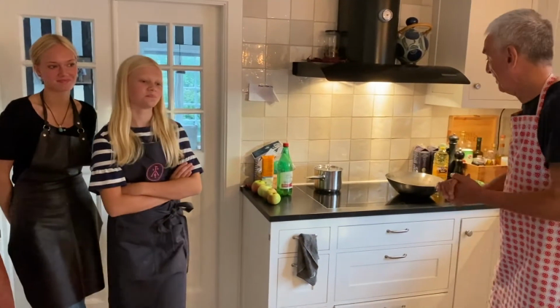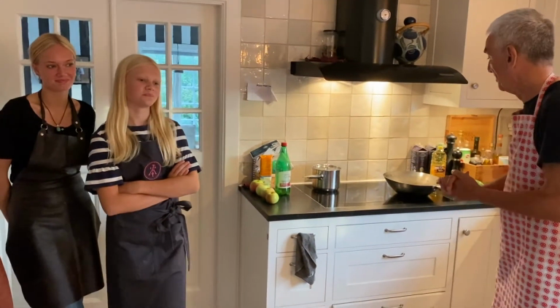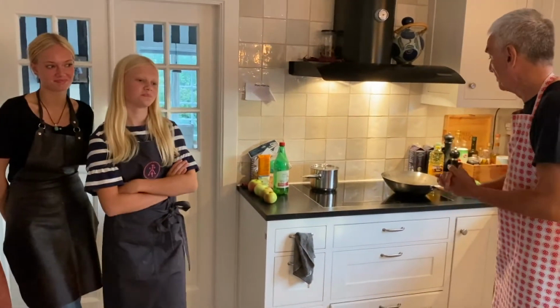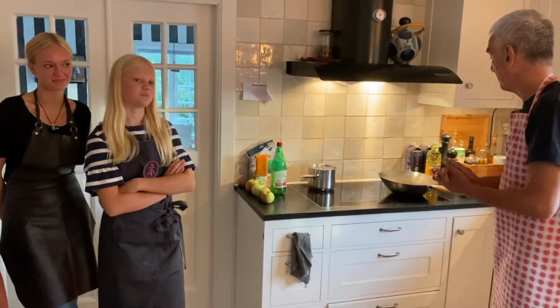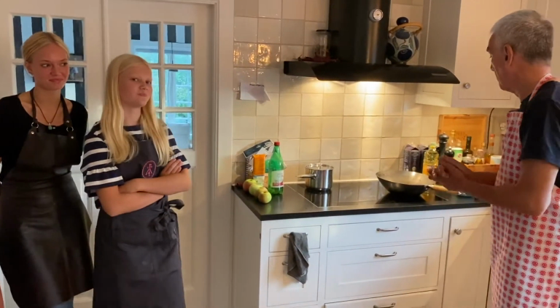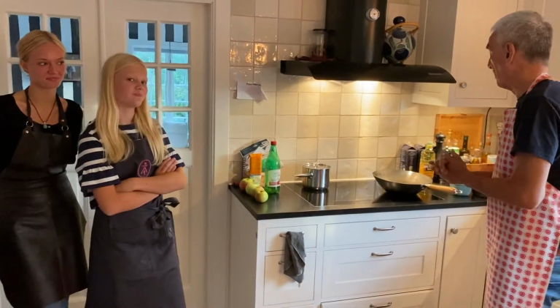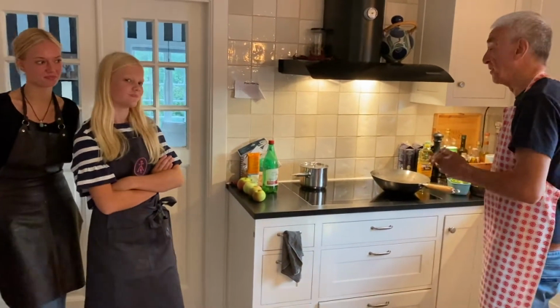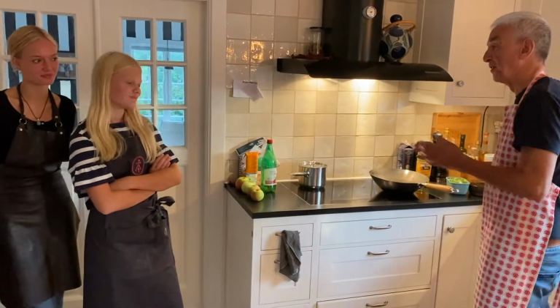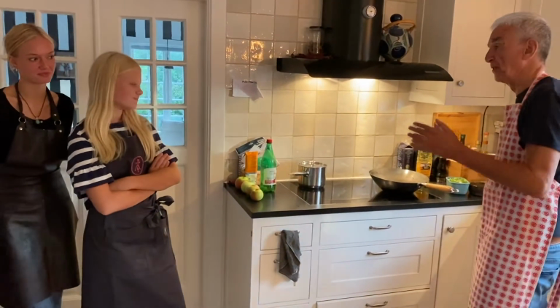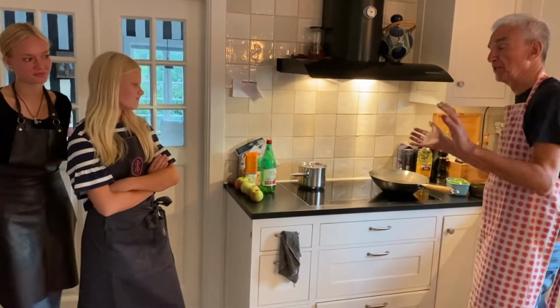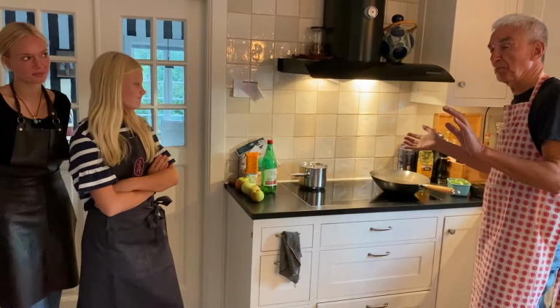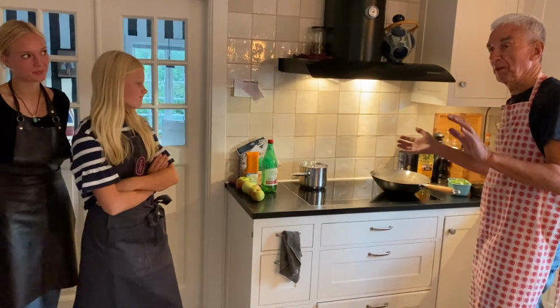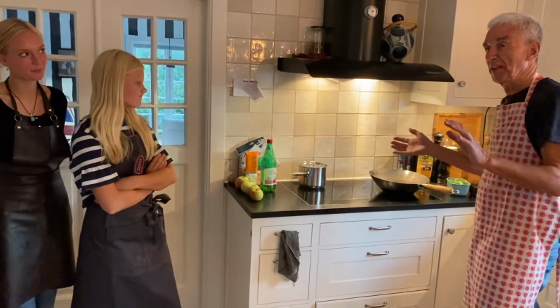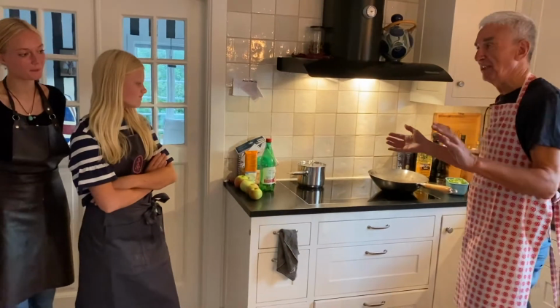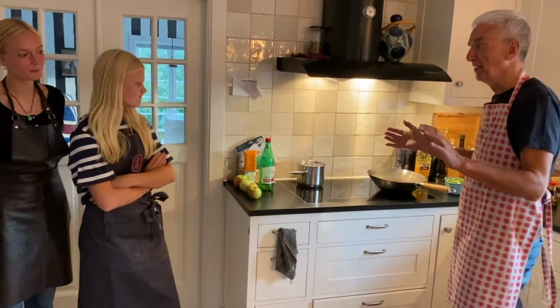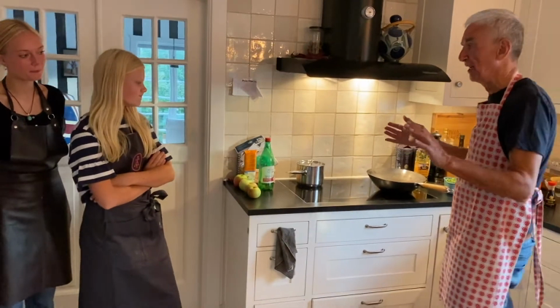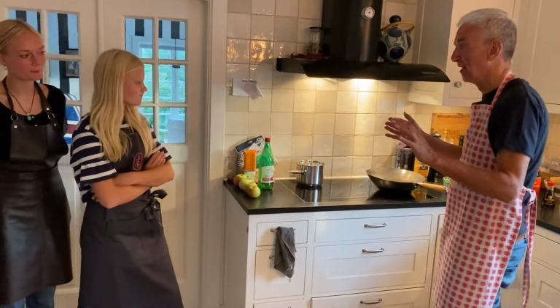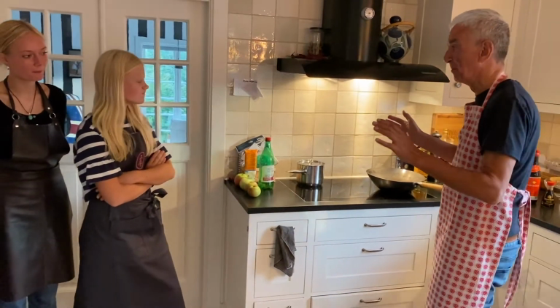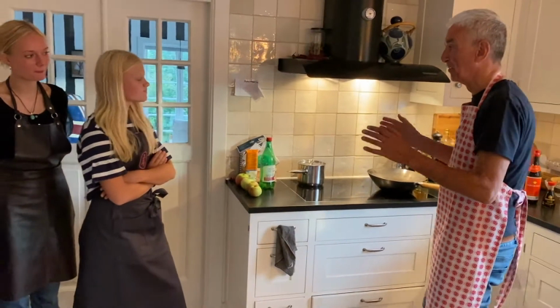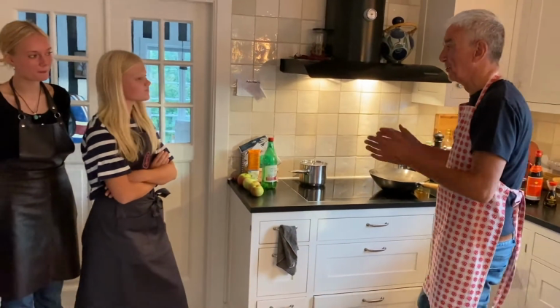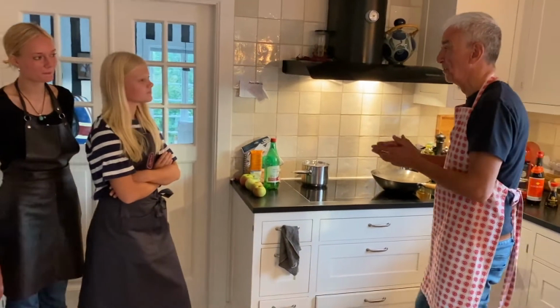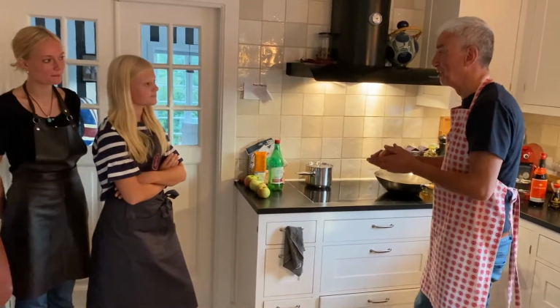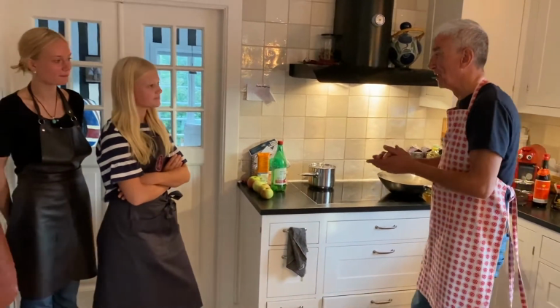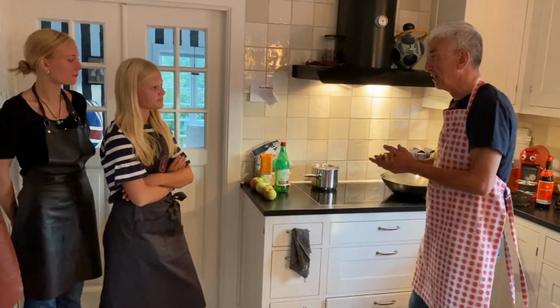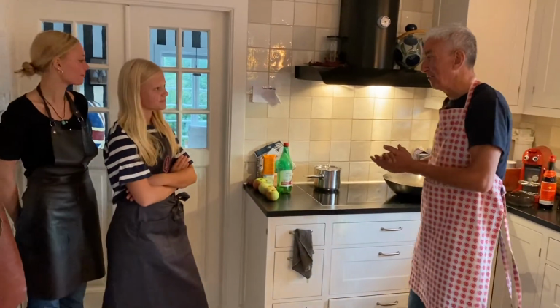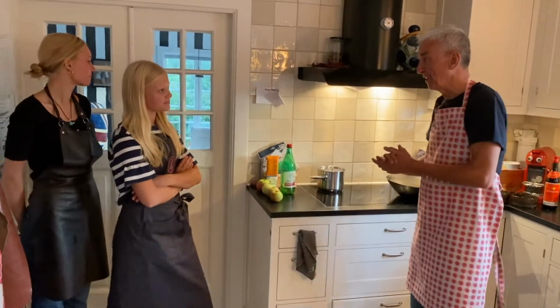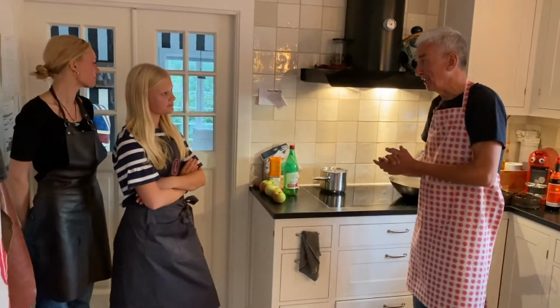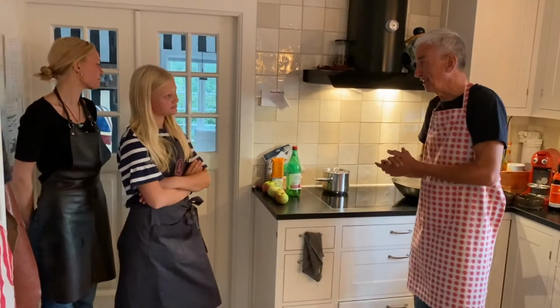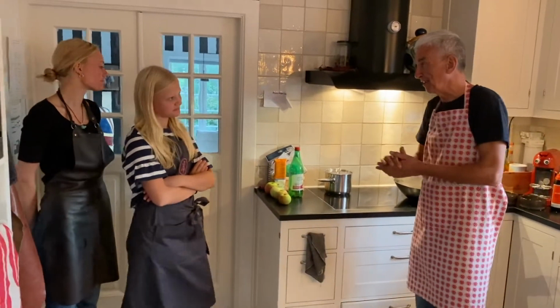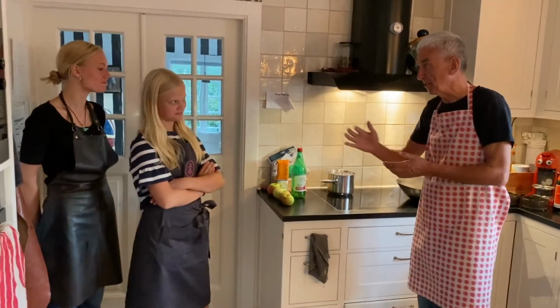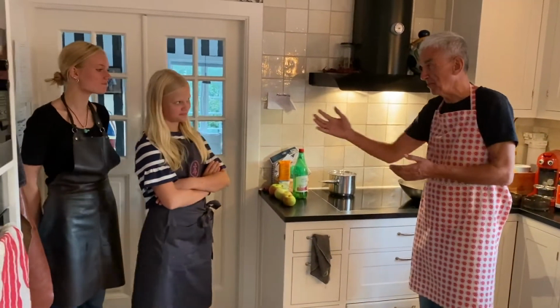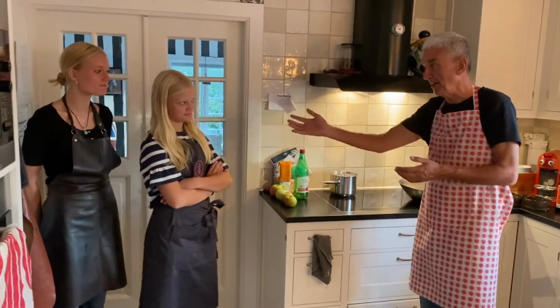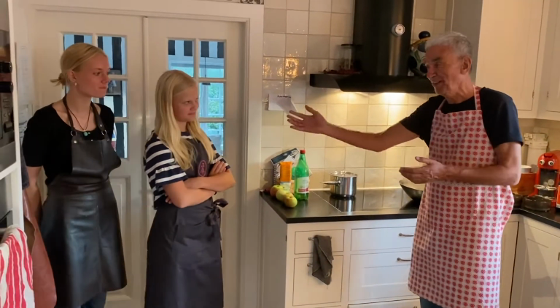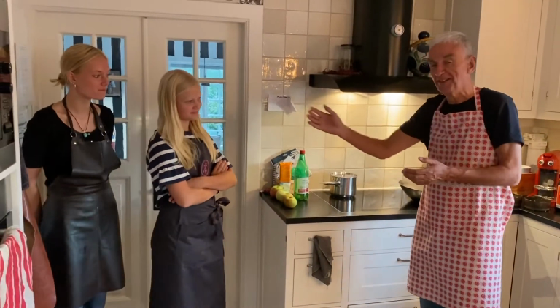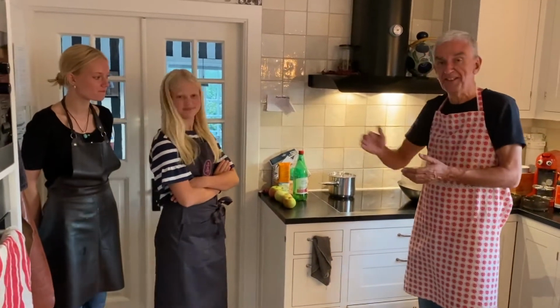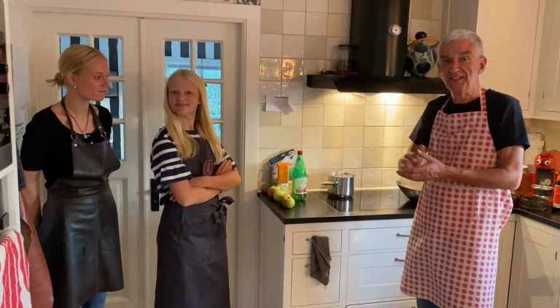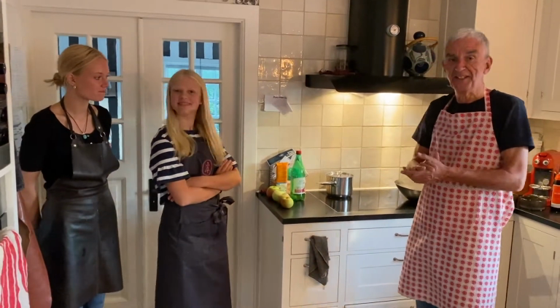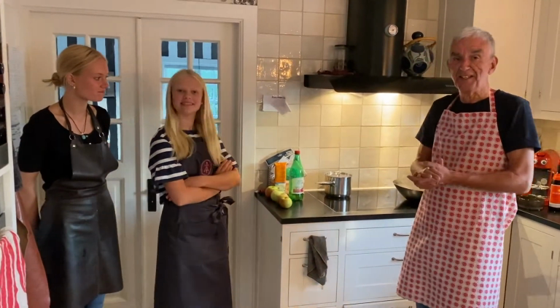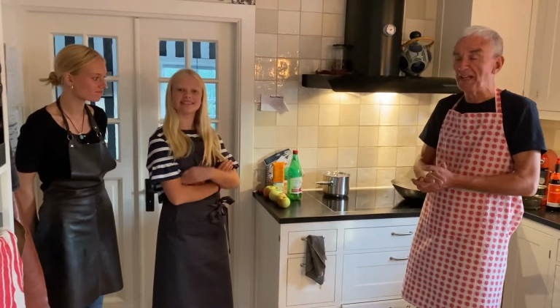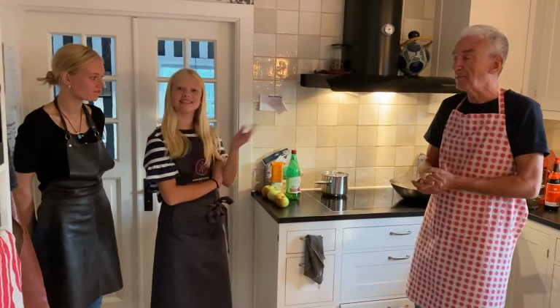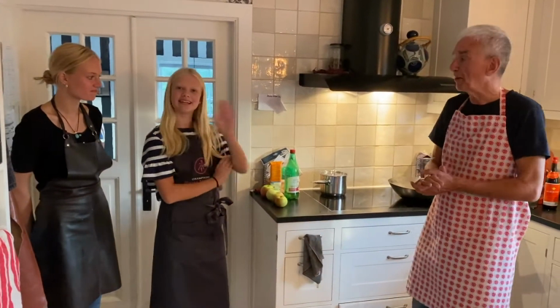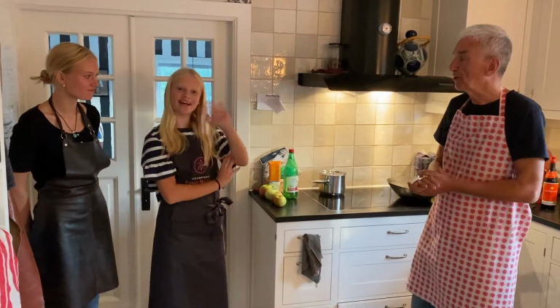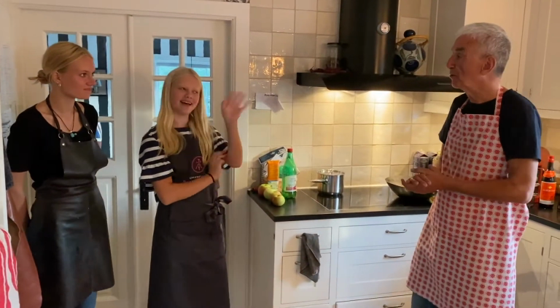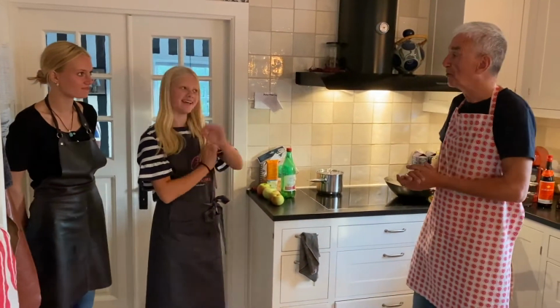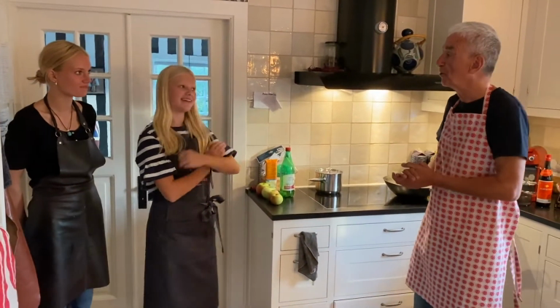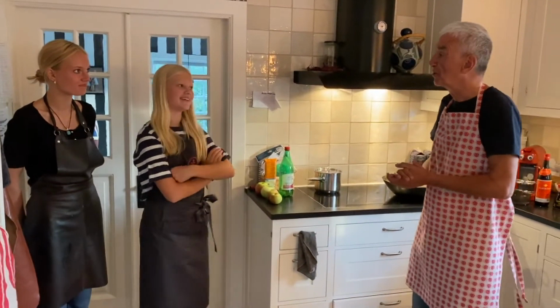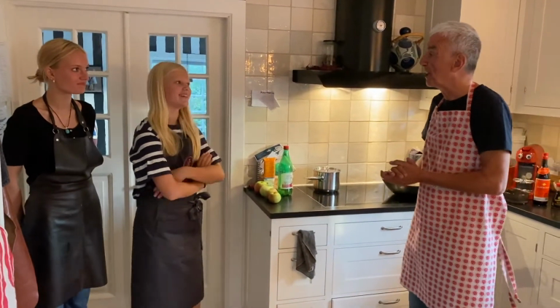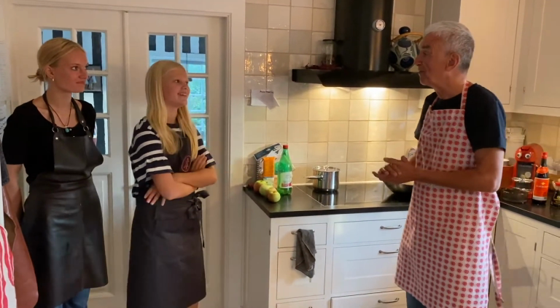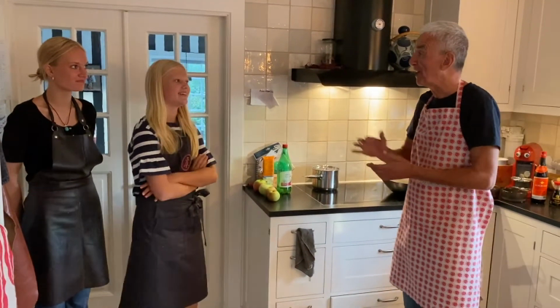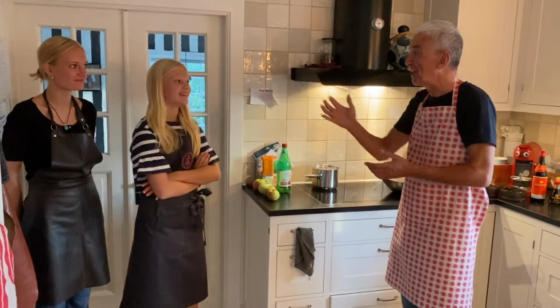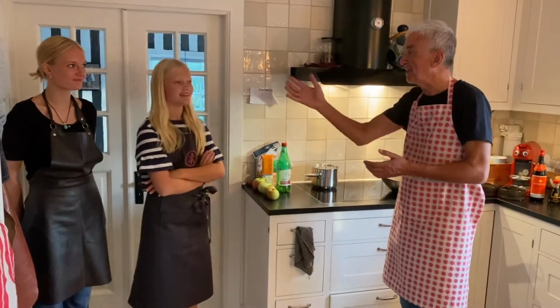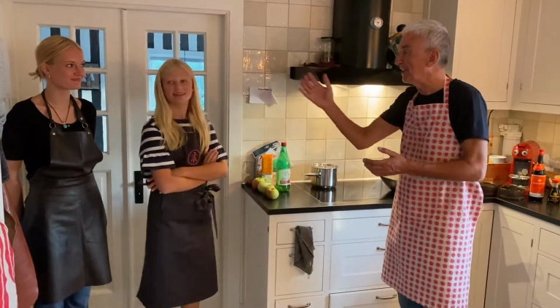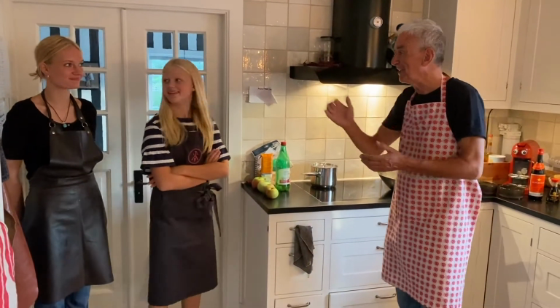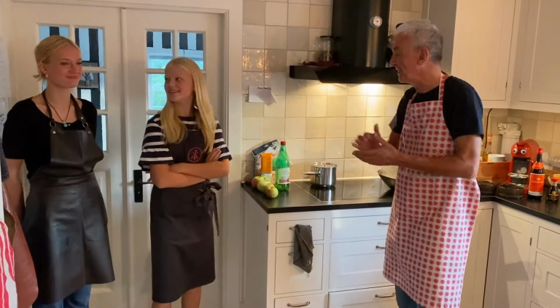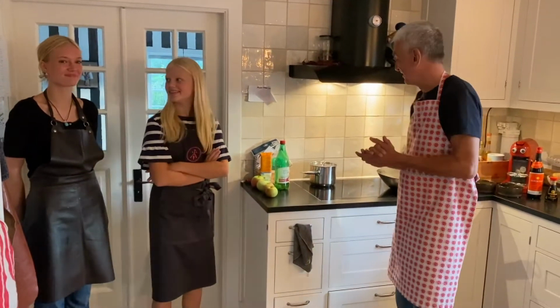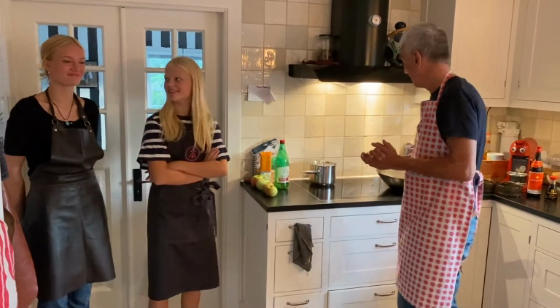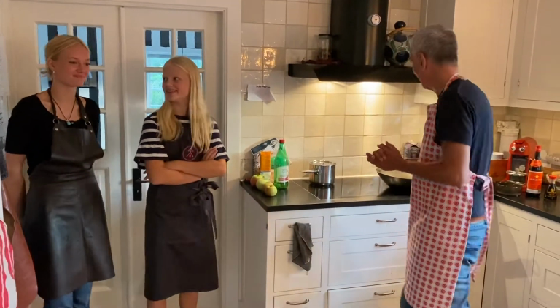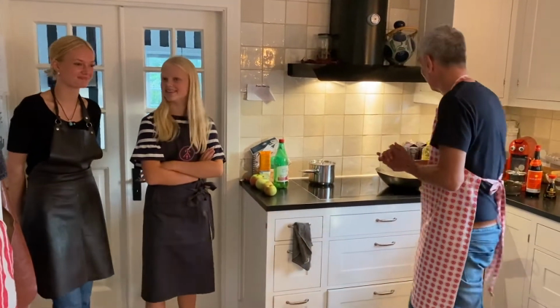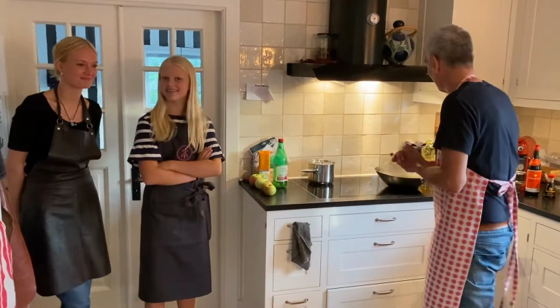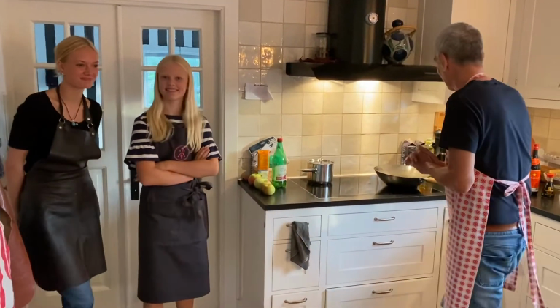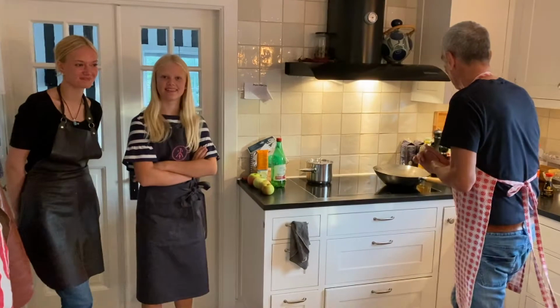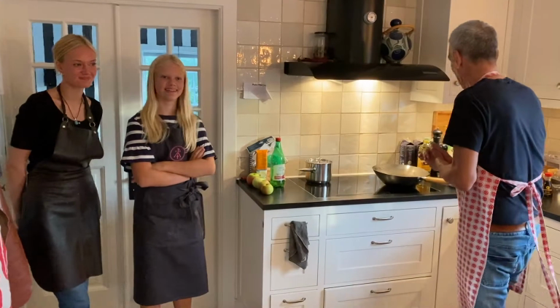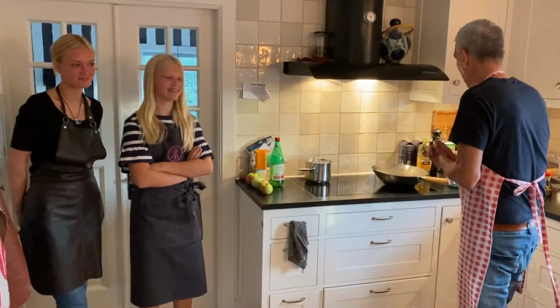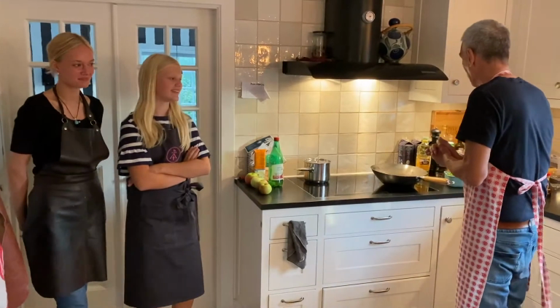I'm going to explain how my sous chef here, Irma, and my sous sous chef, Emmy, is going to help.